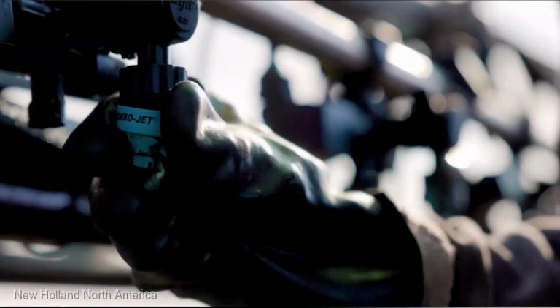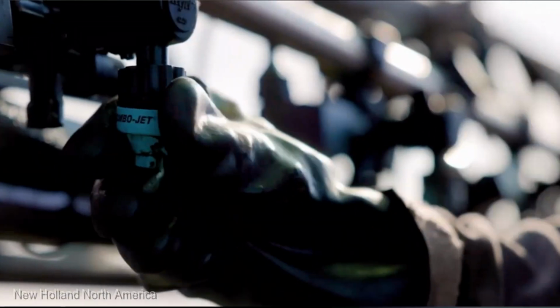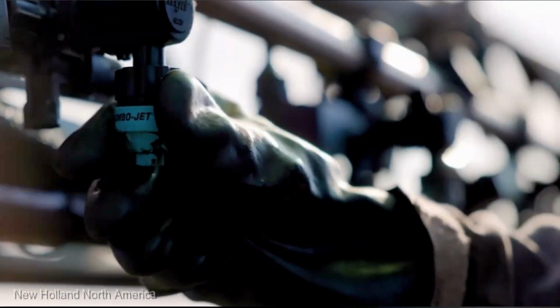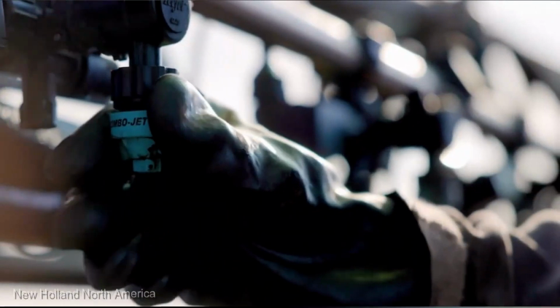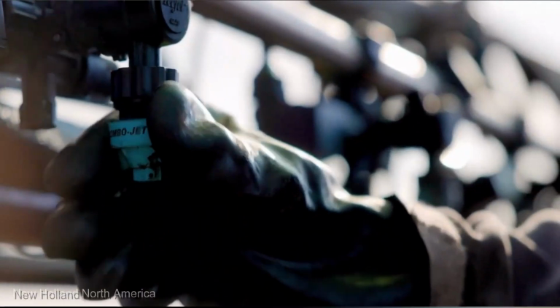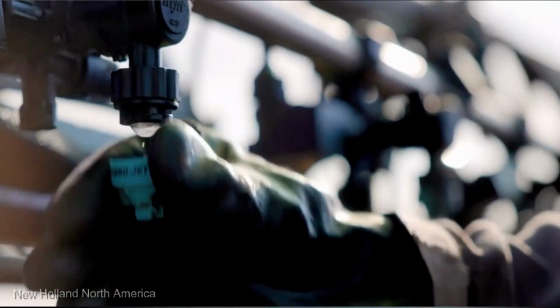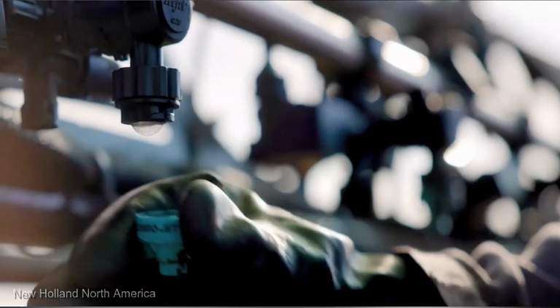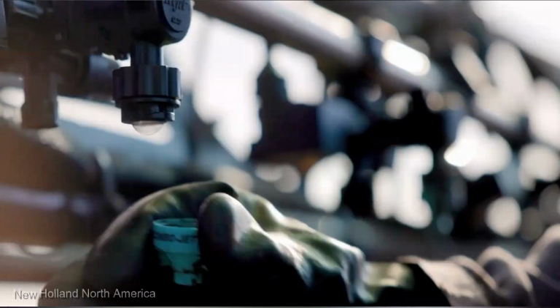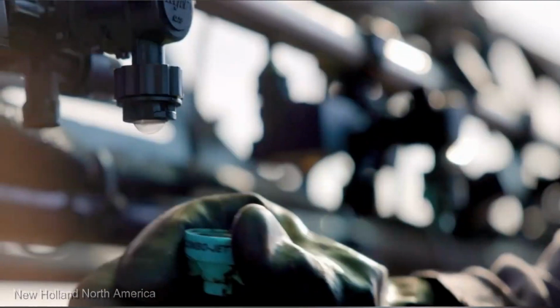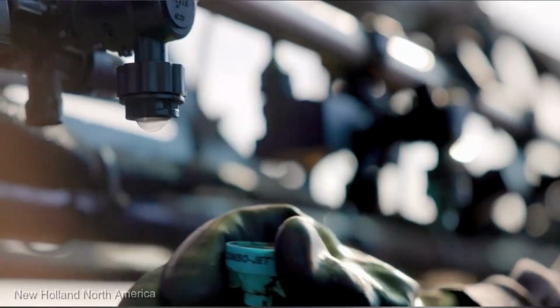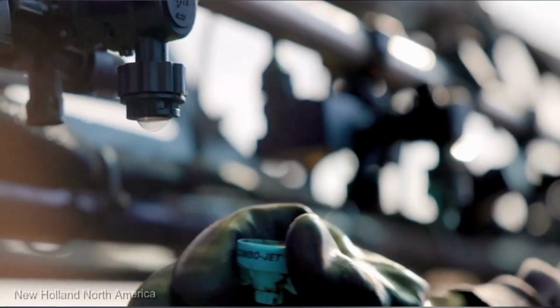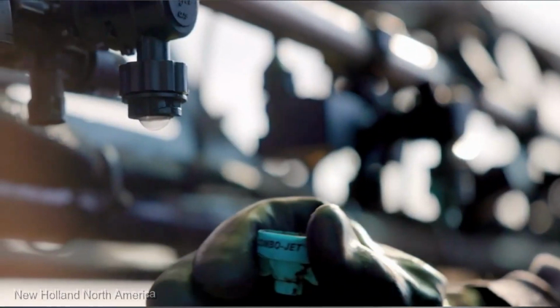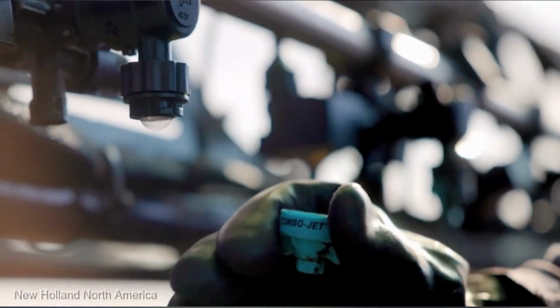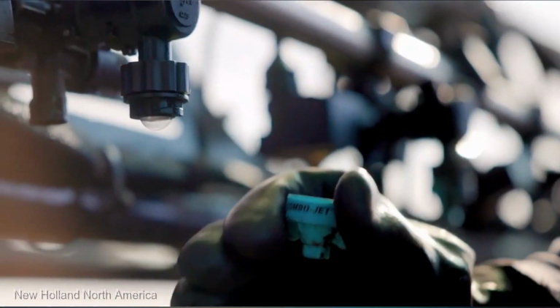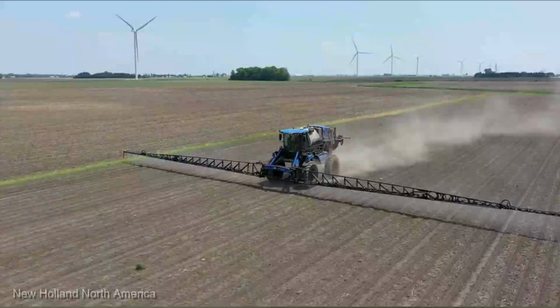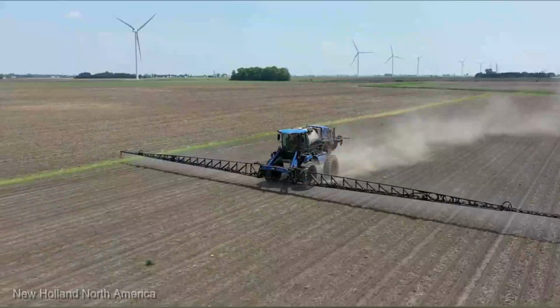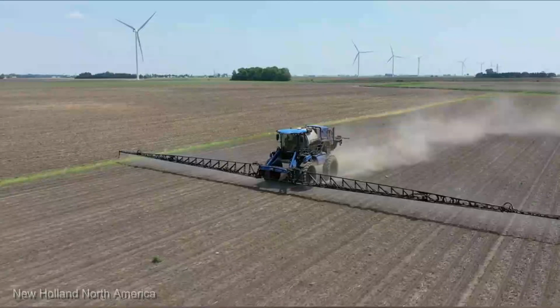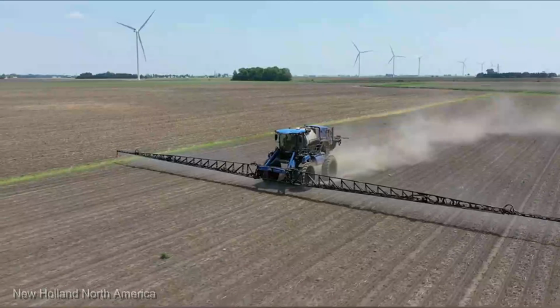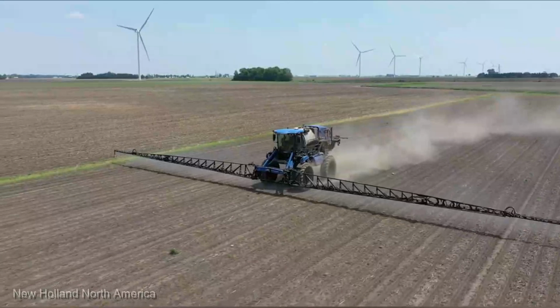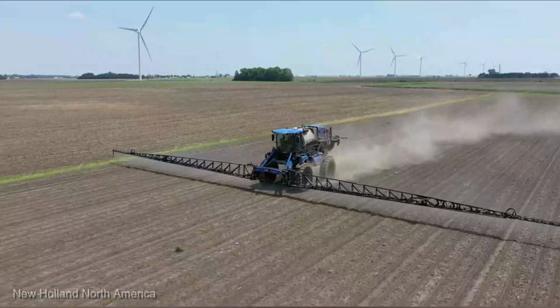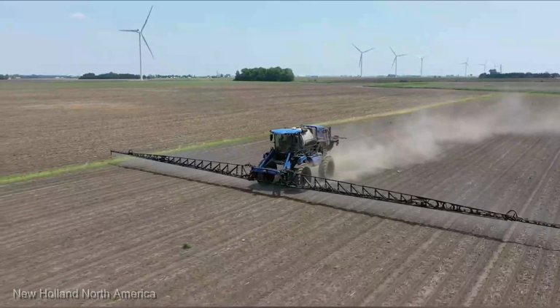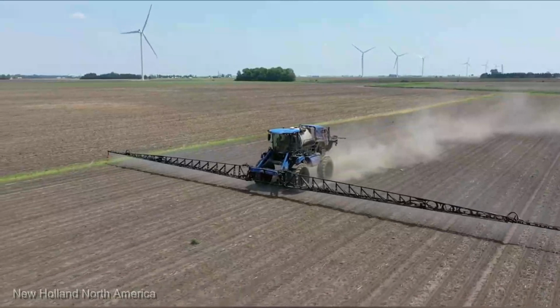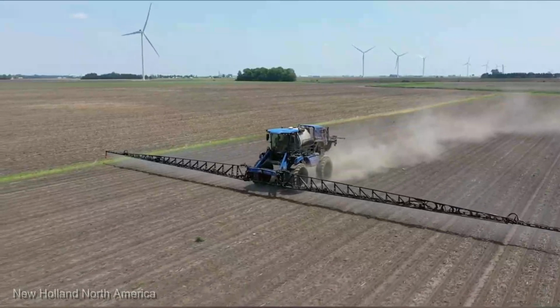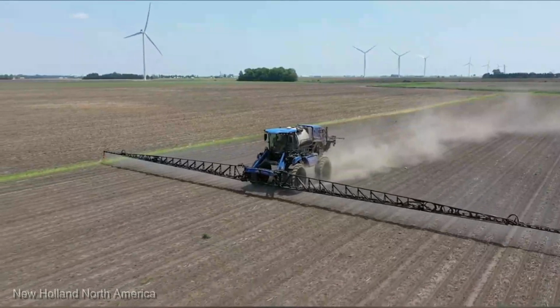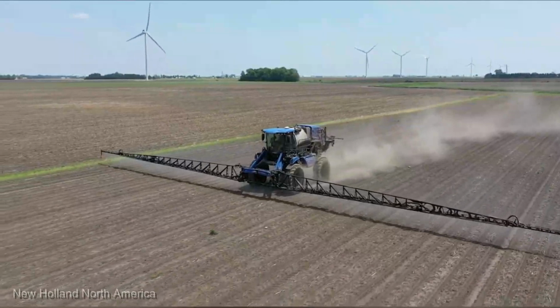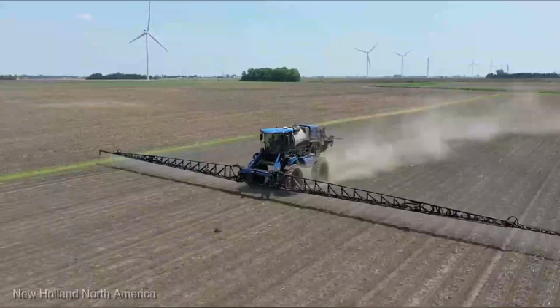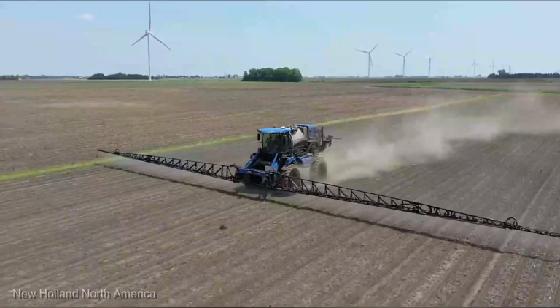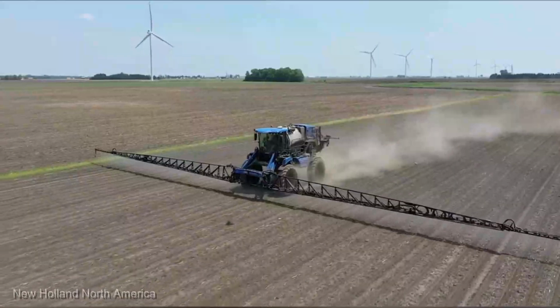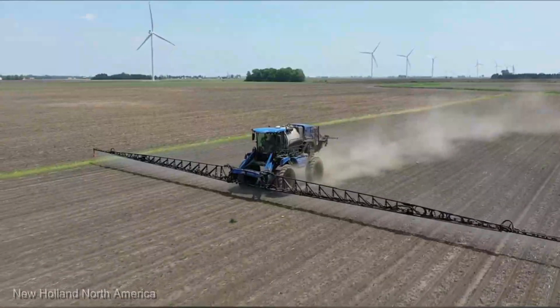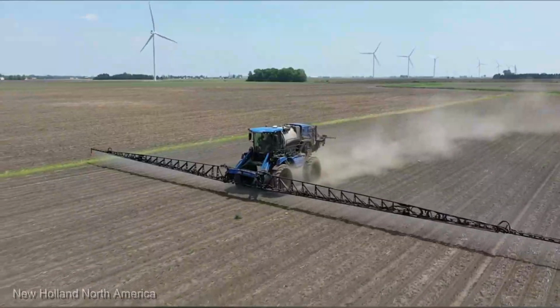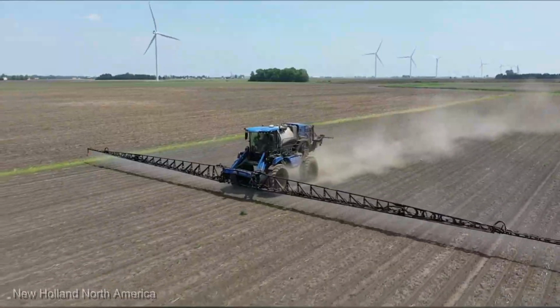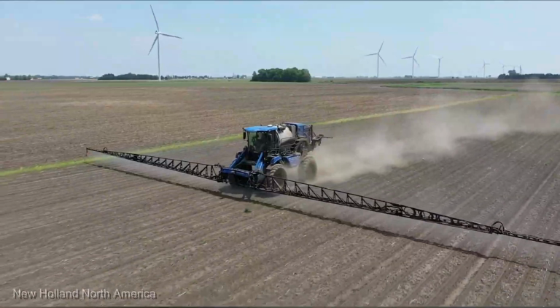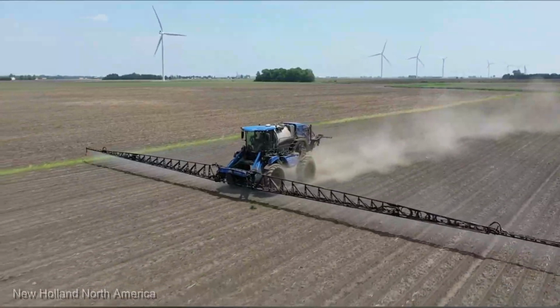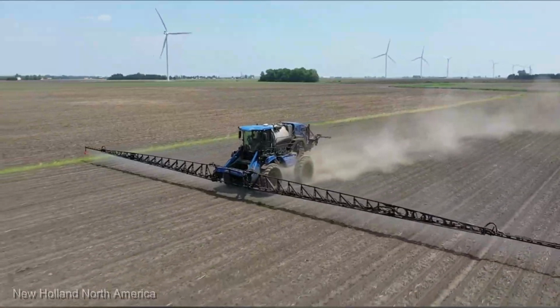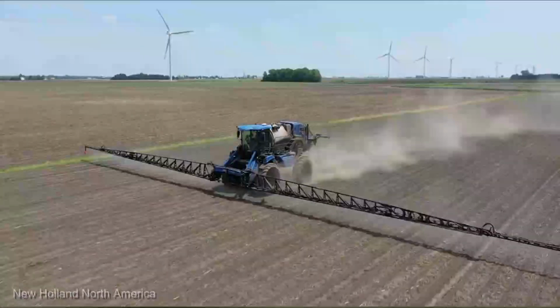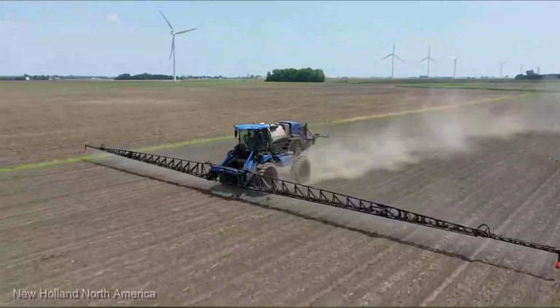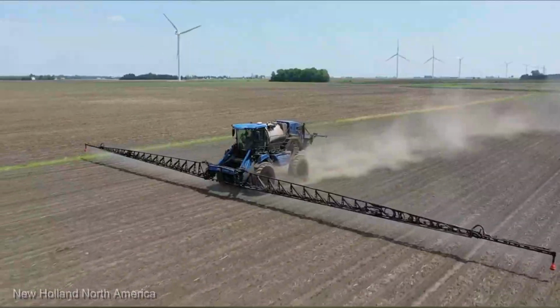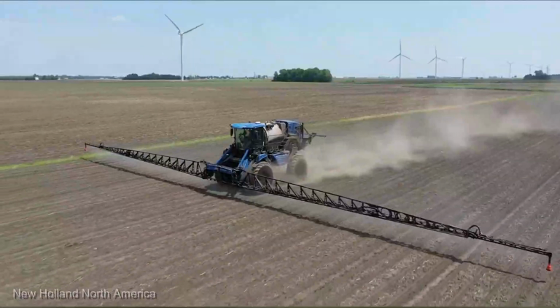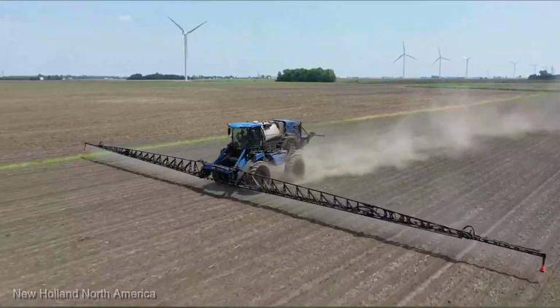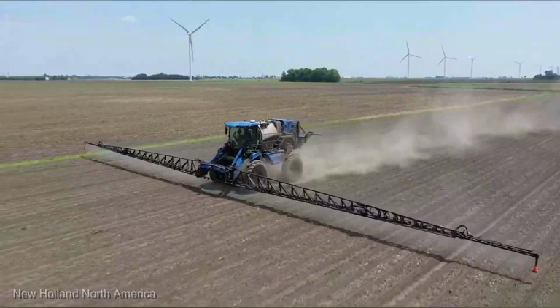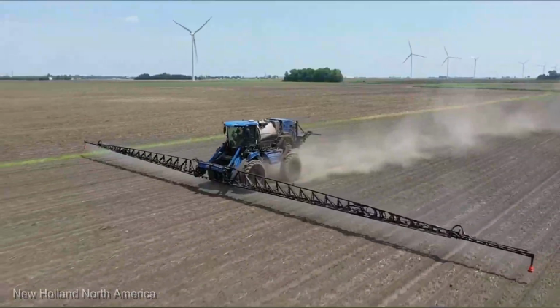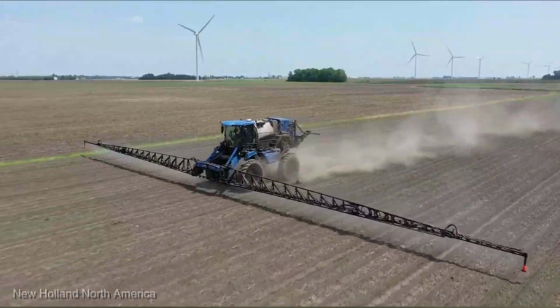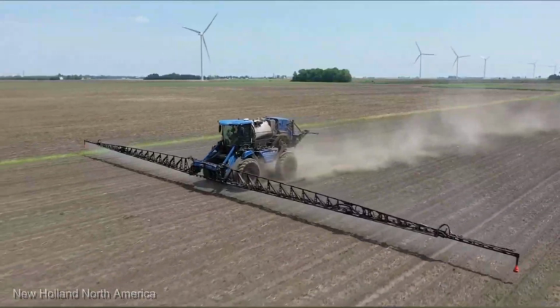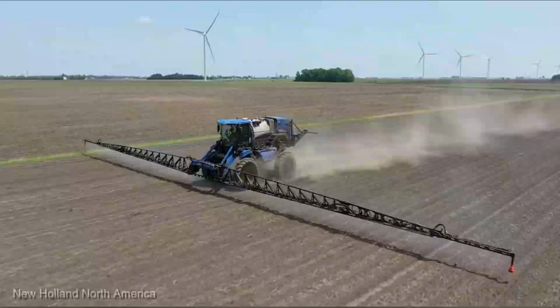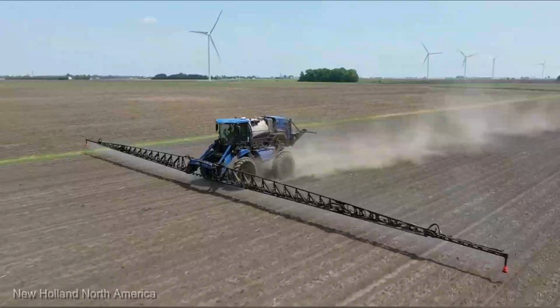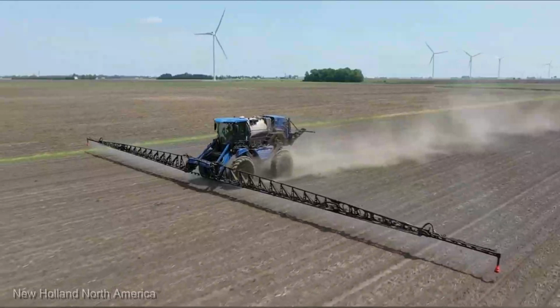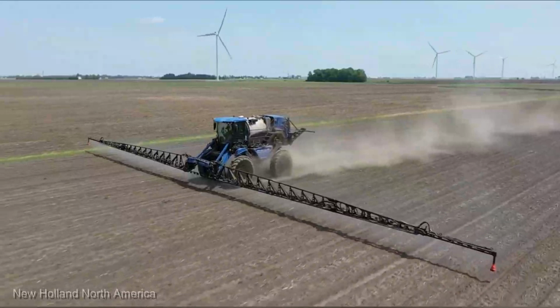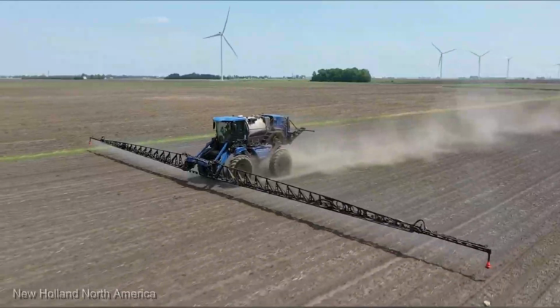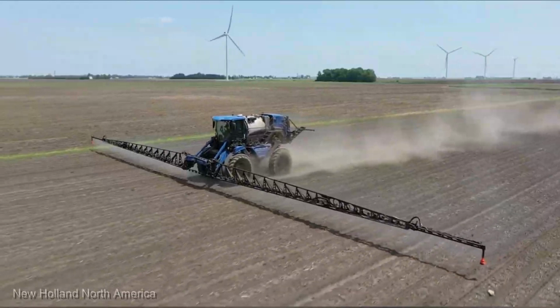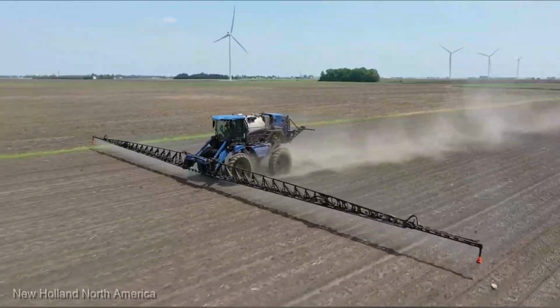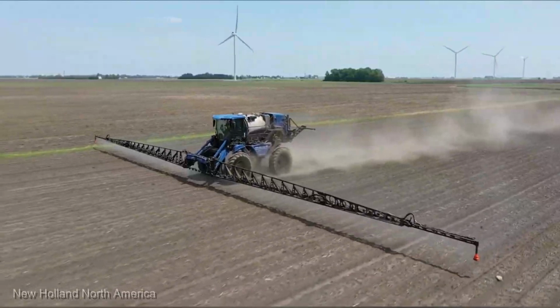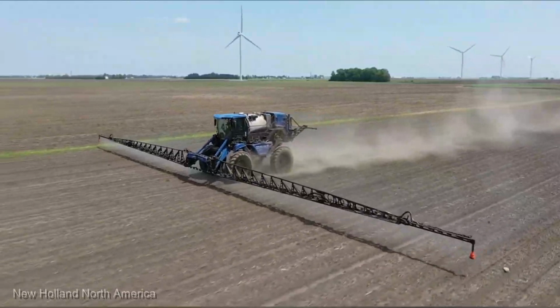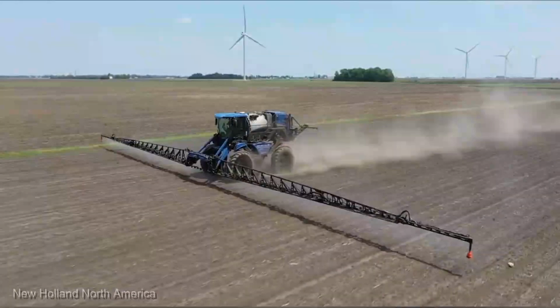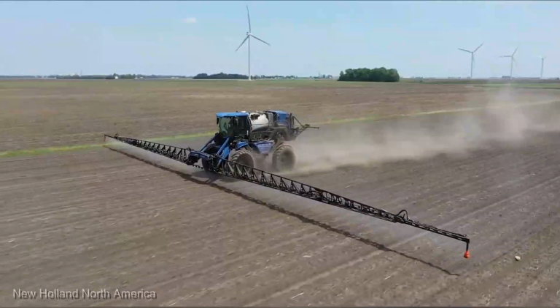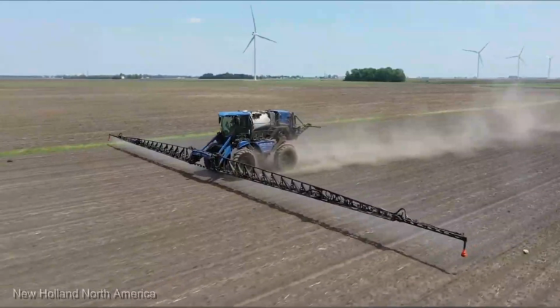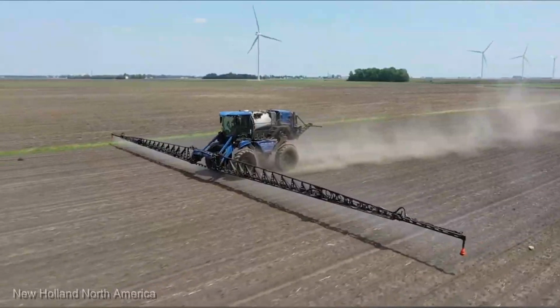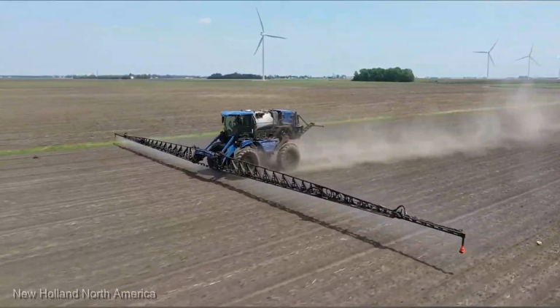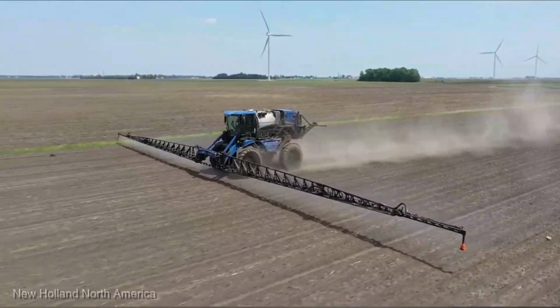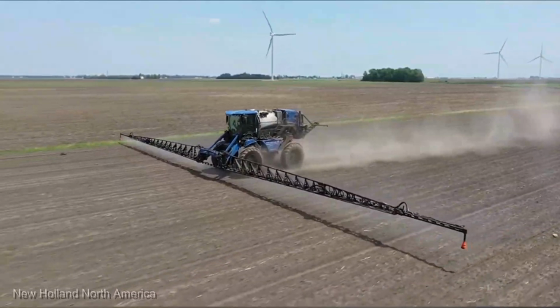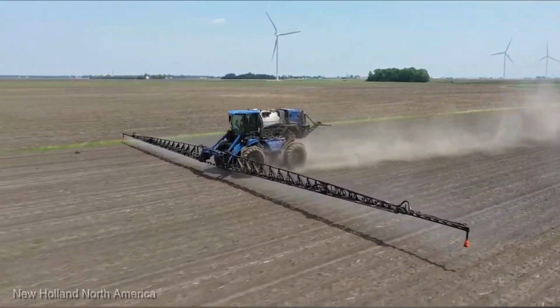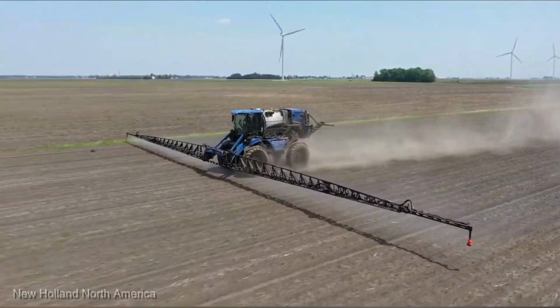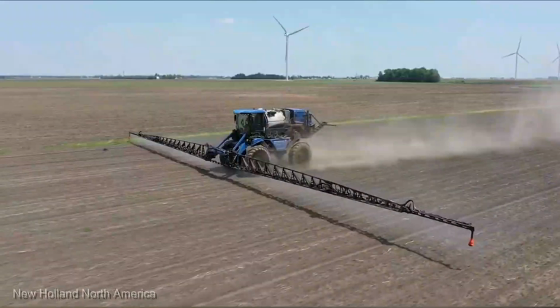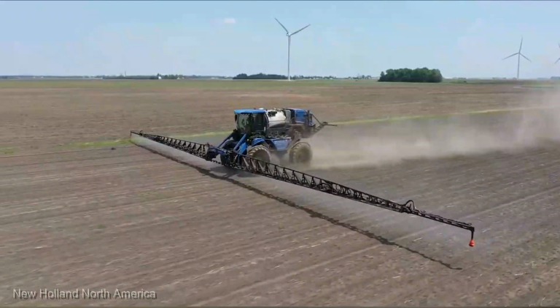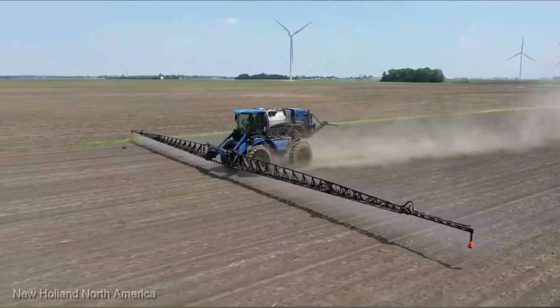Yes, it's a significant investment, but for those serious about maximizing their spraying efficiency, it's worth every penny.